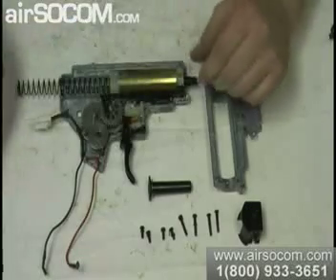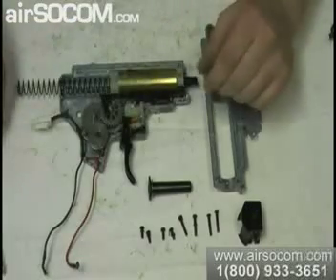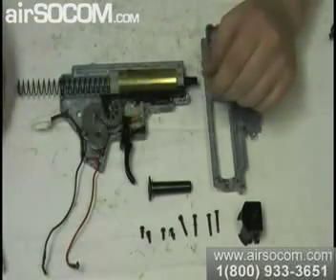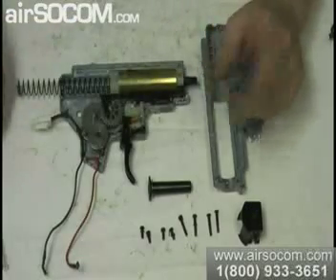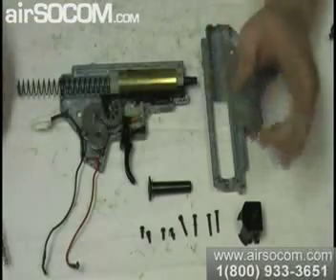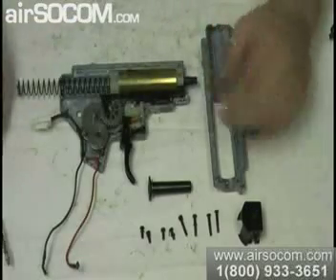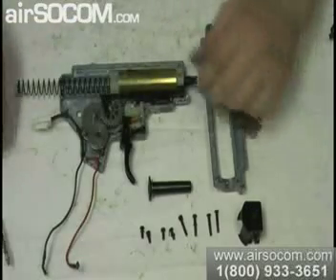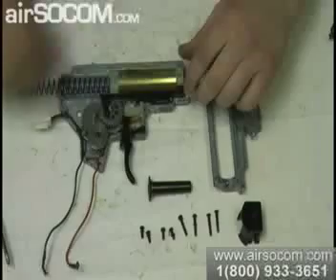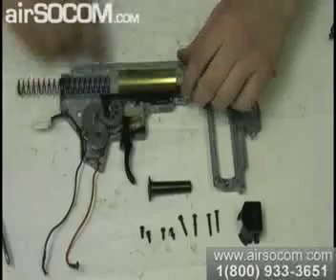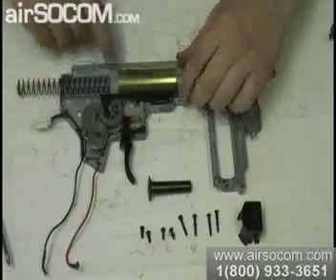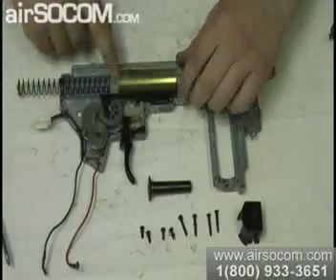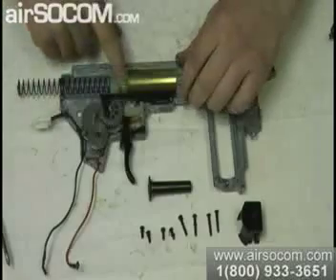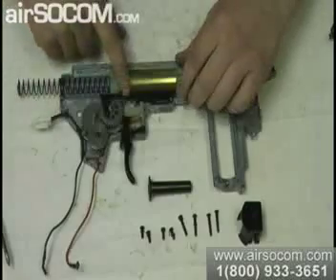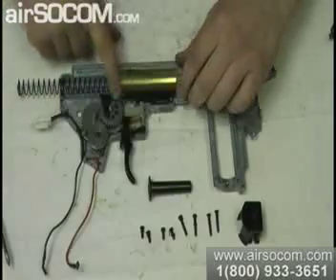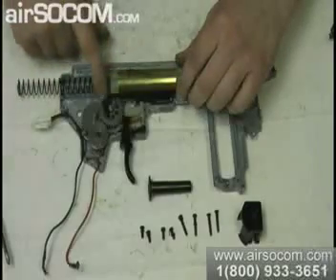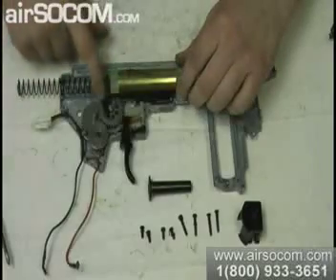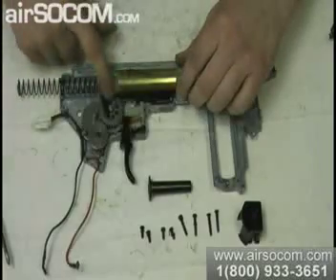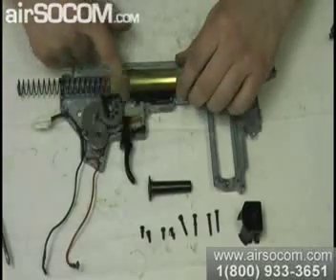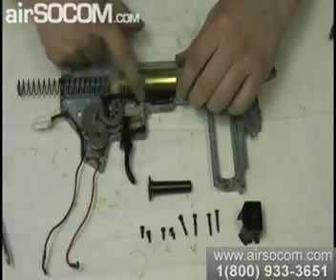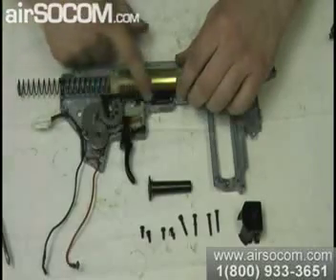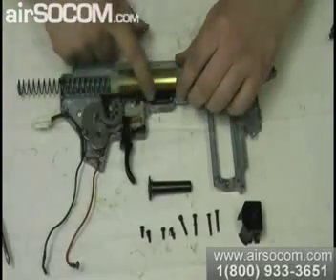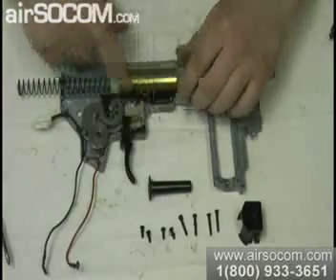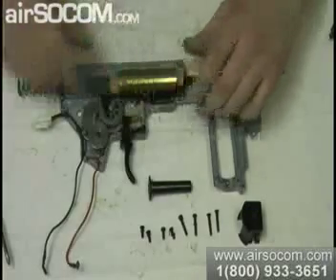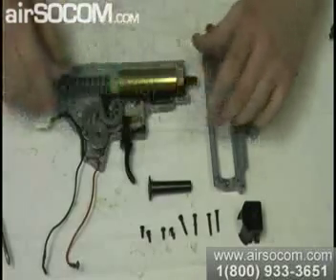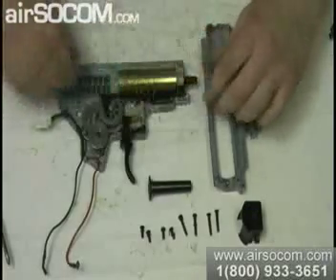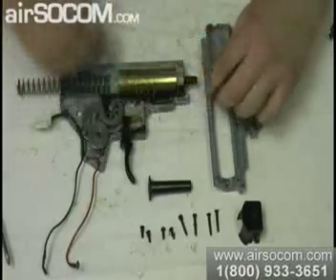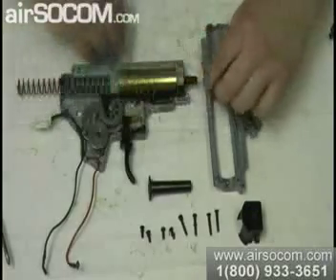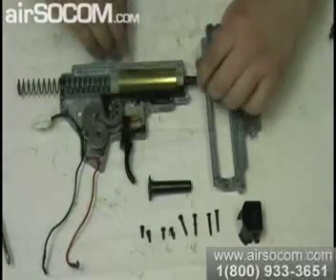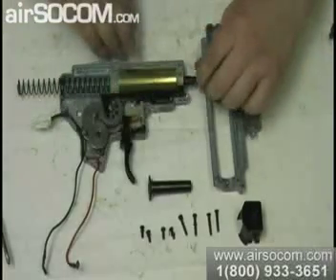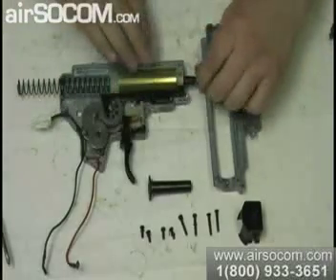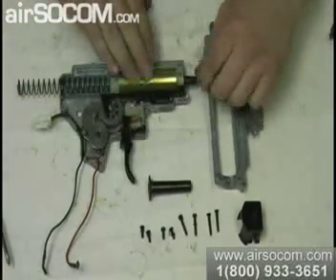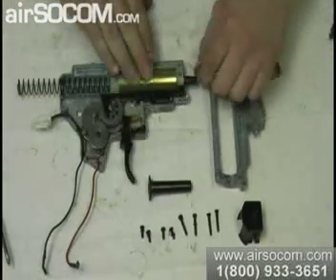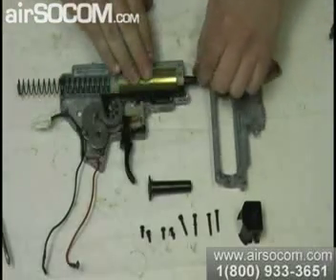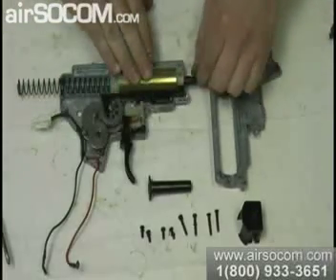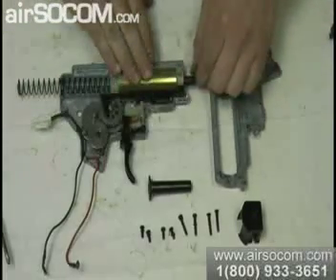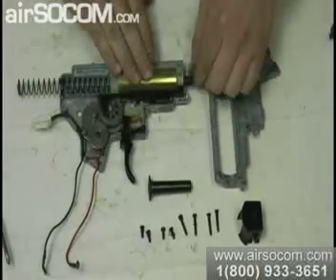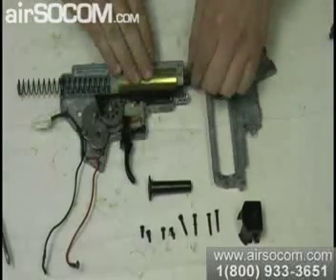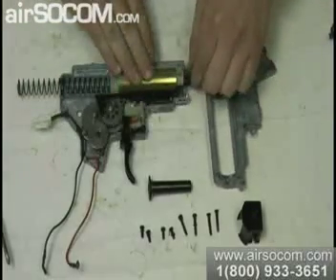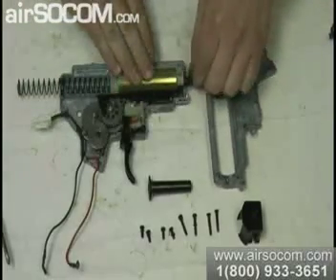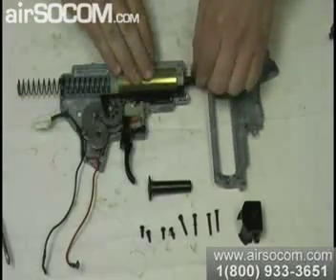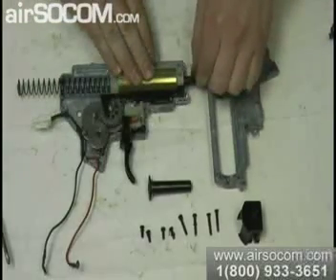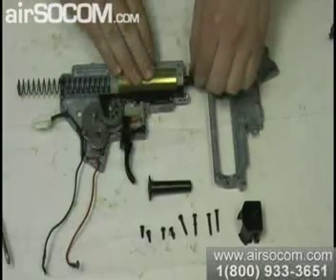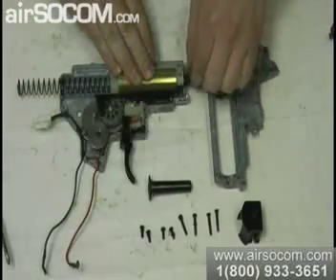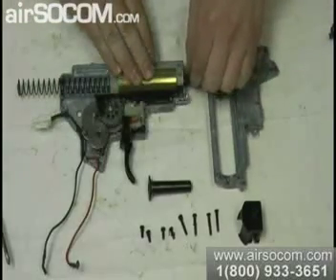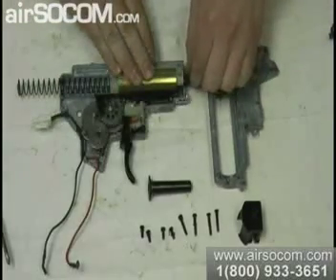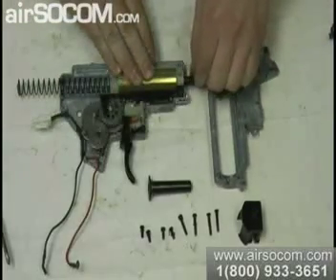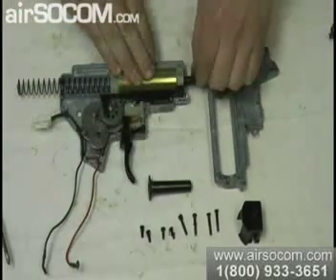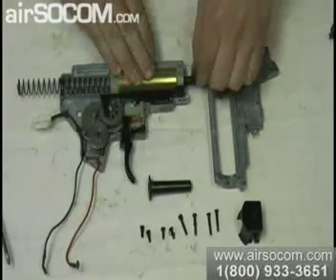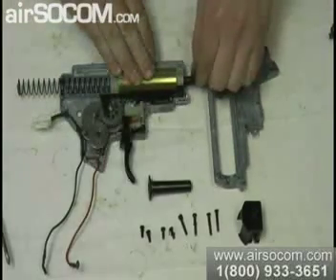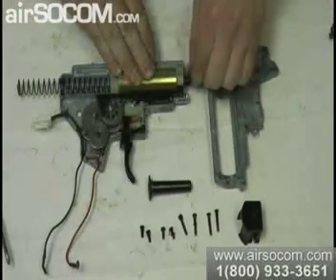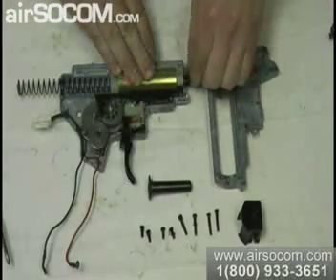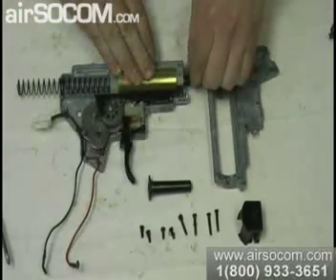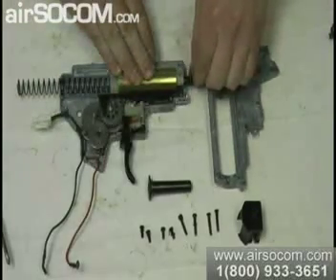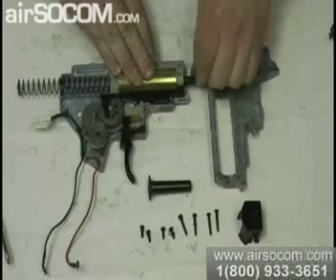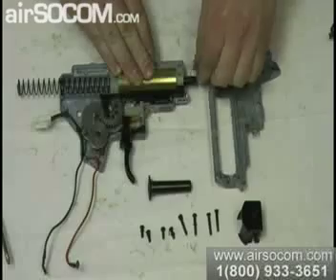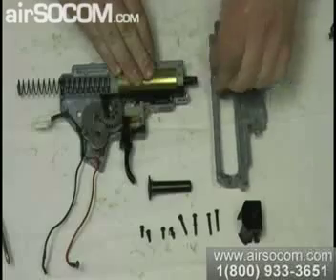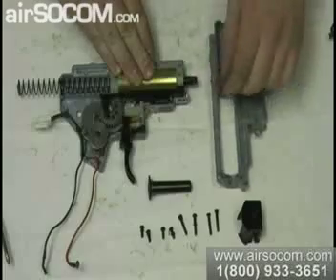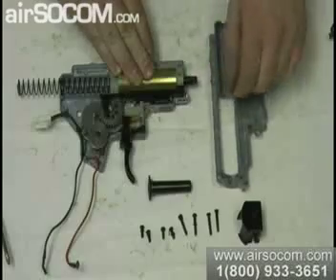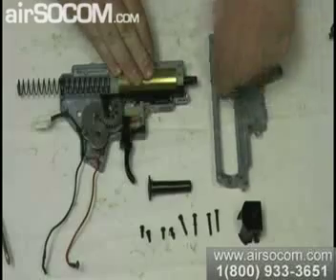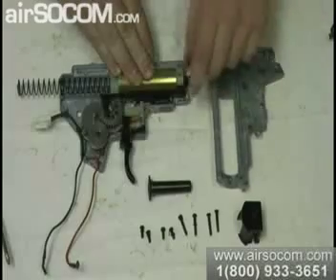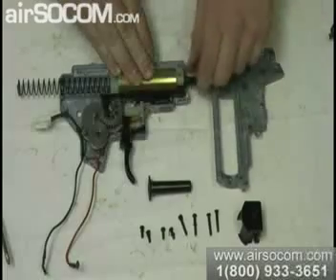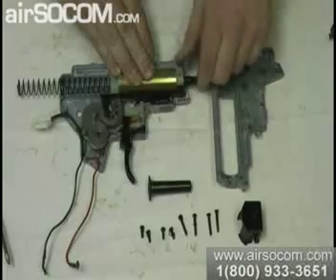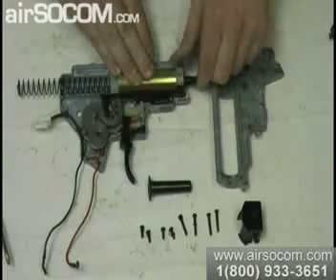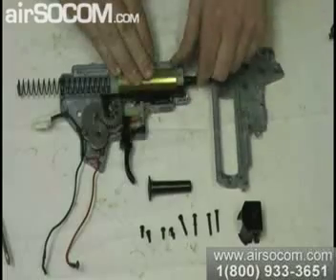We got the tappet plate — very strong plastic. You can see how it moves like that every time the air nozzle goes in.